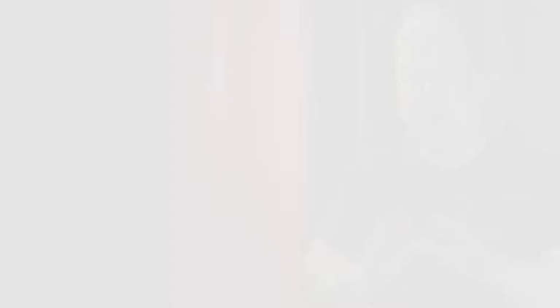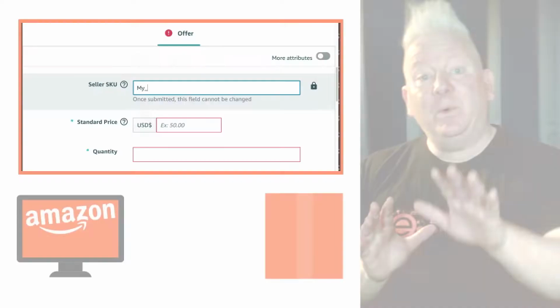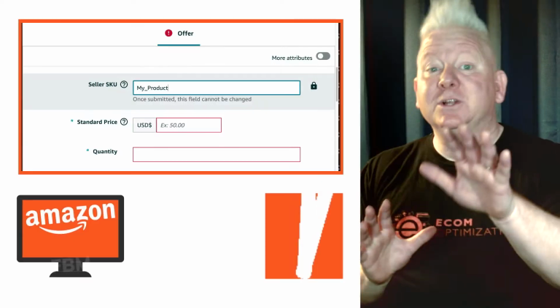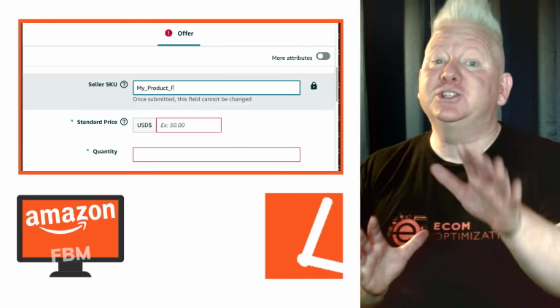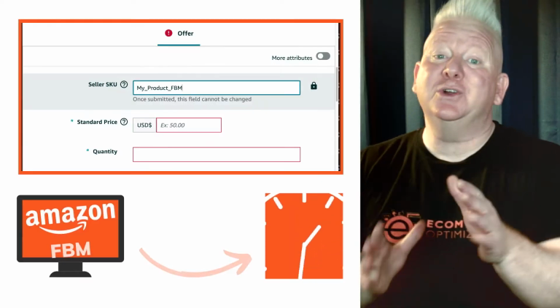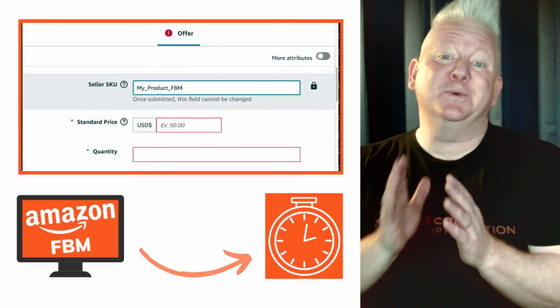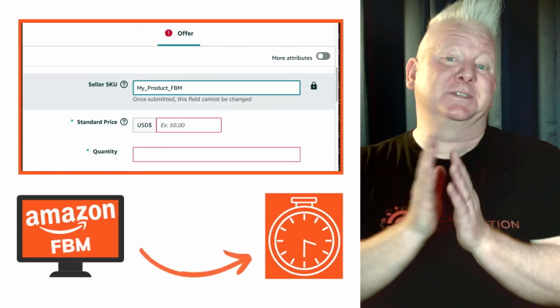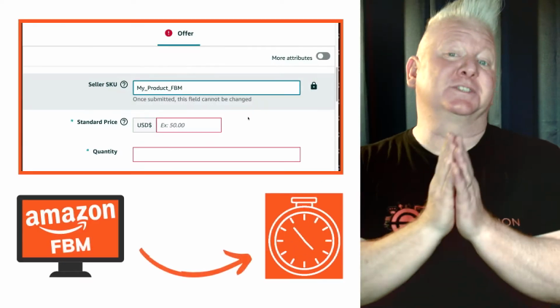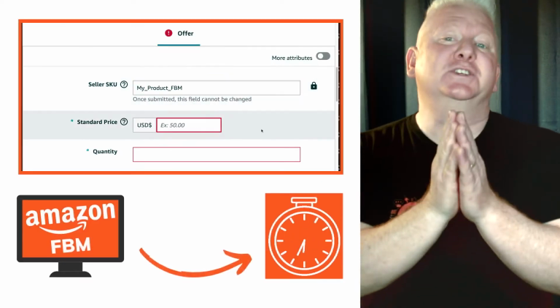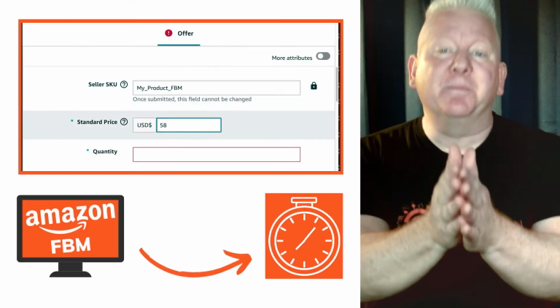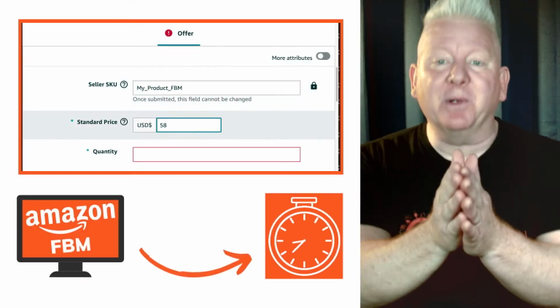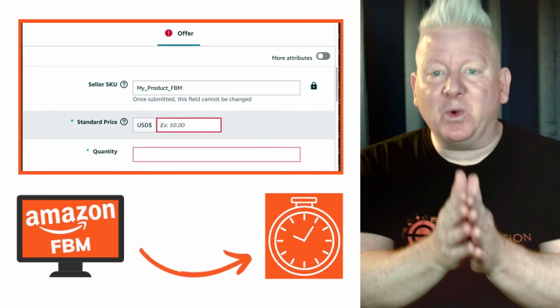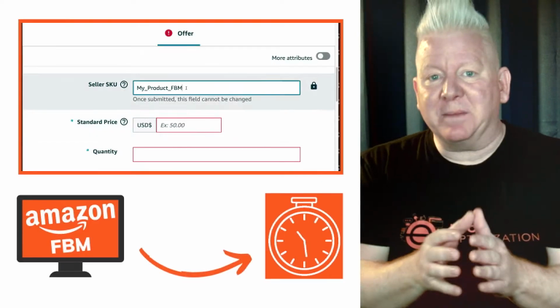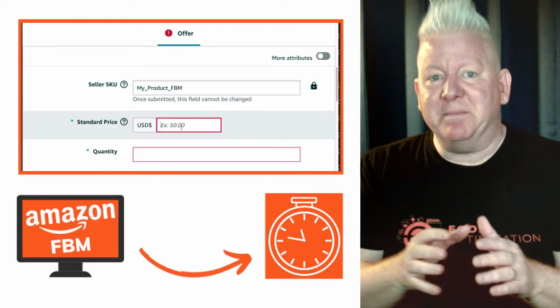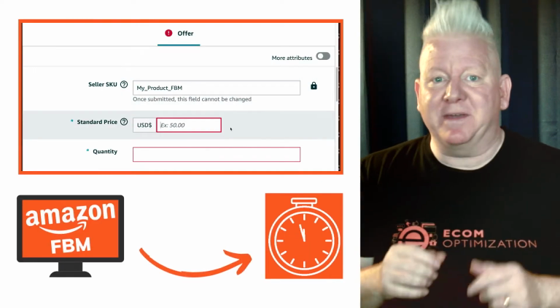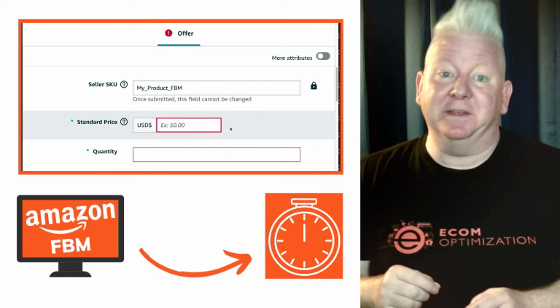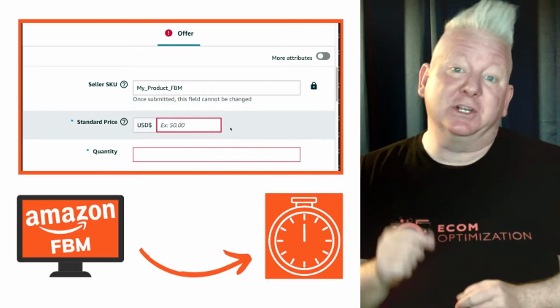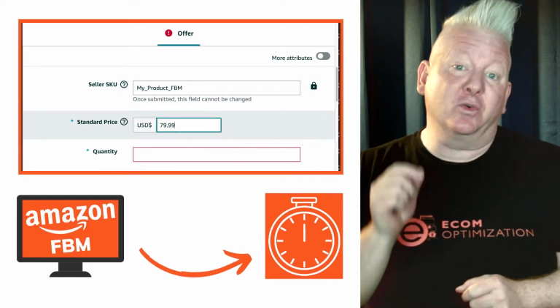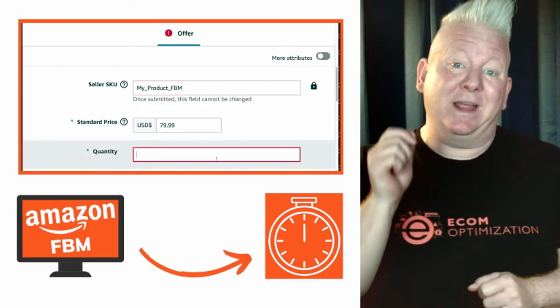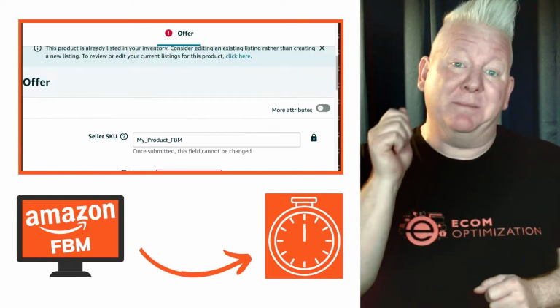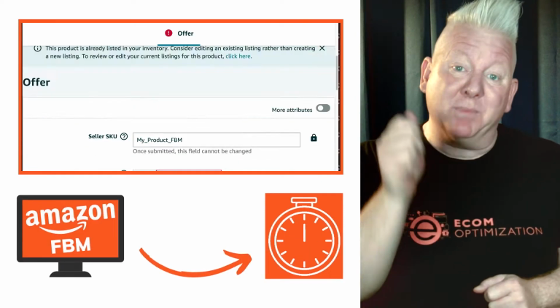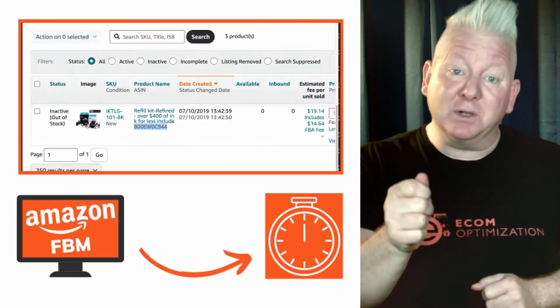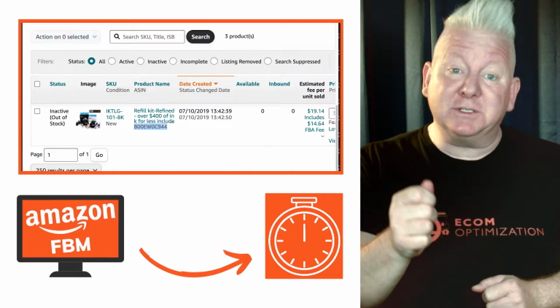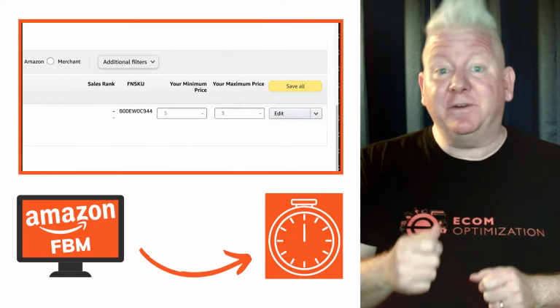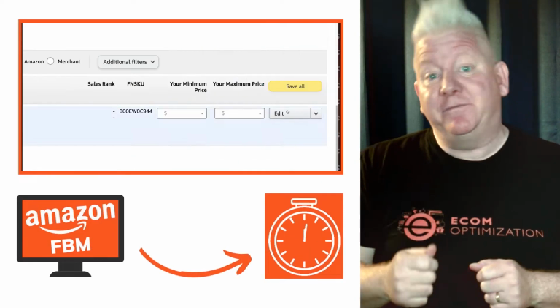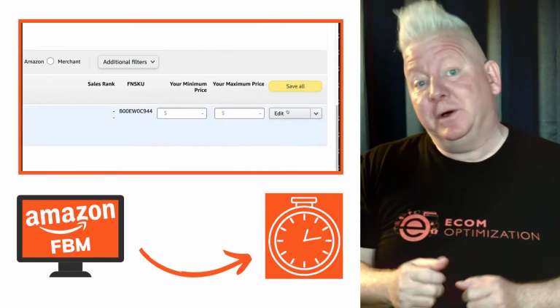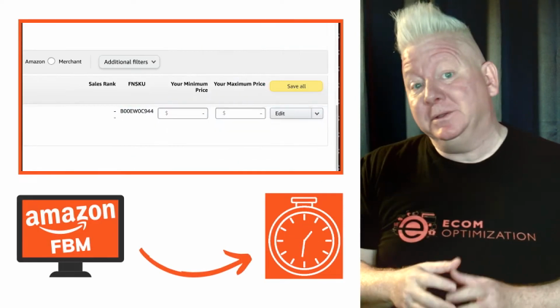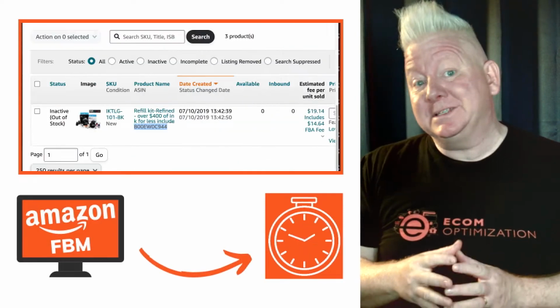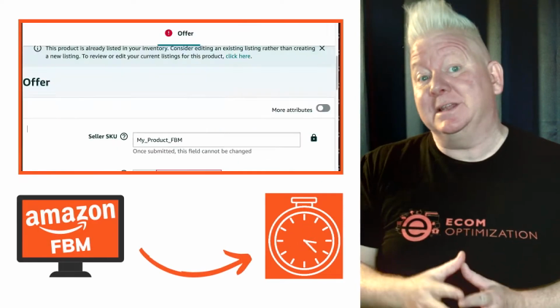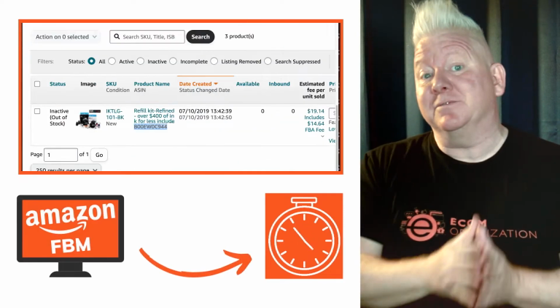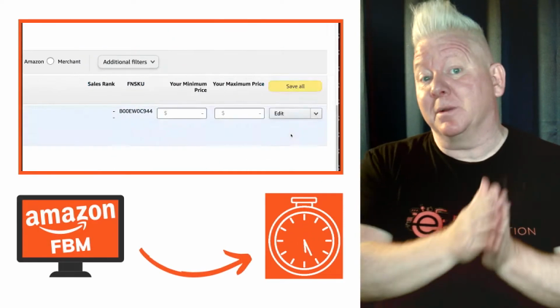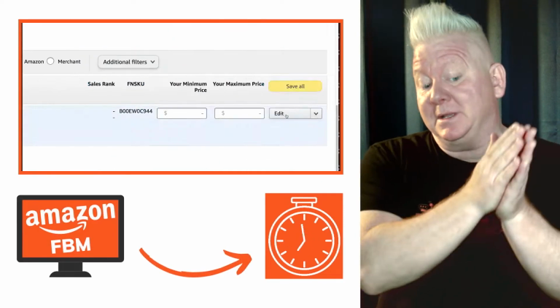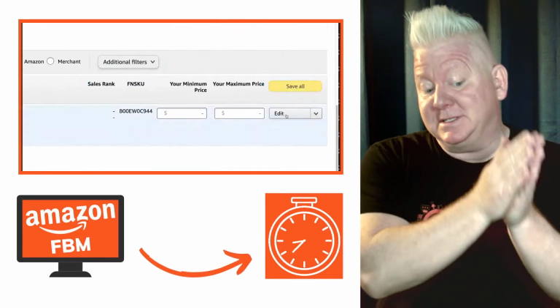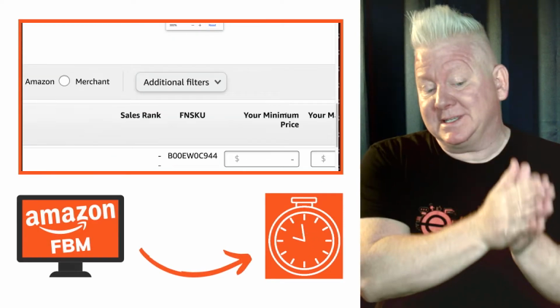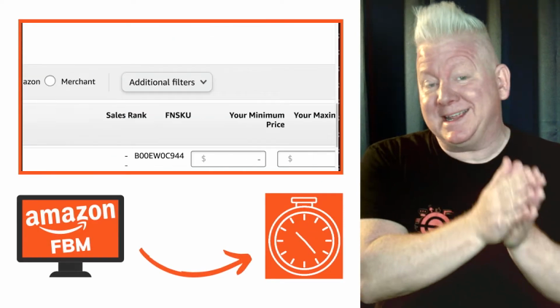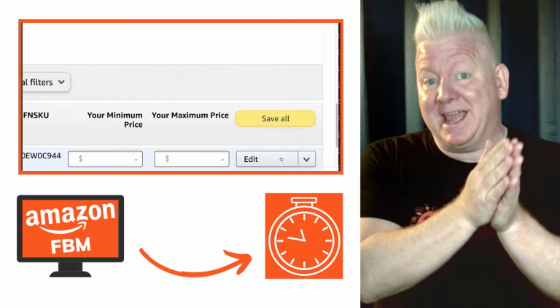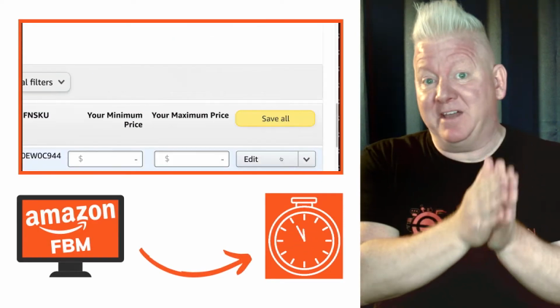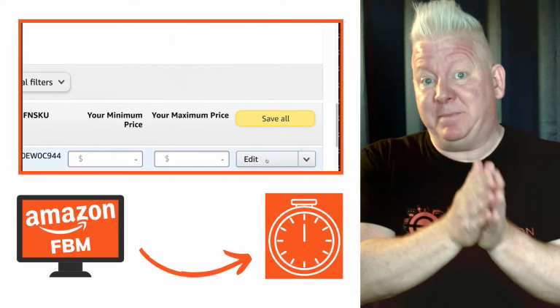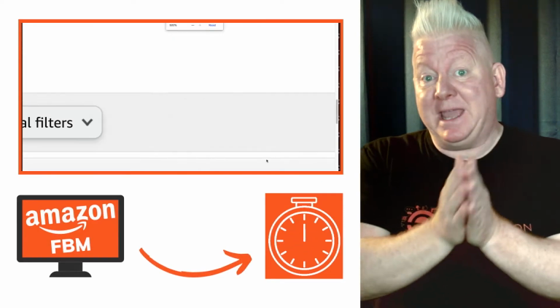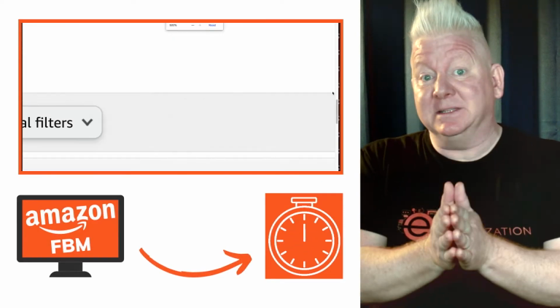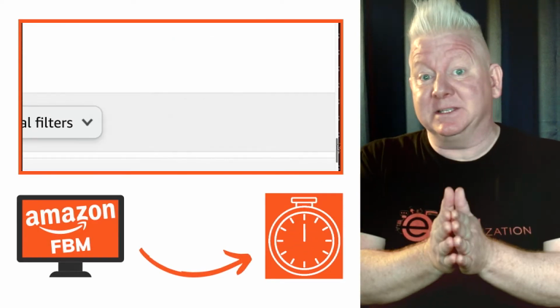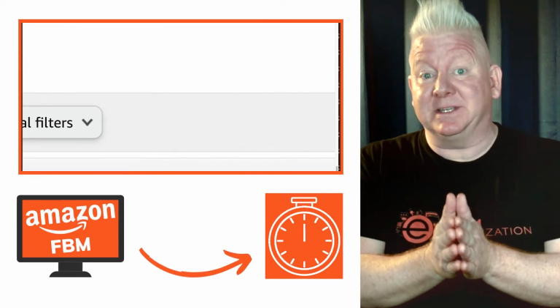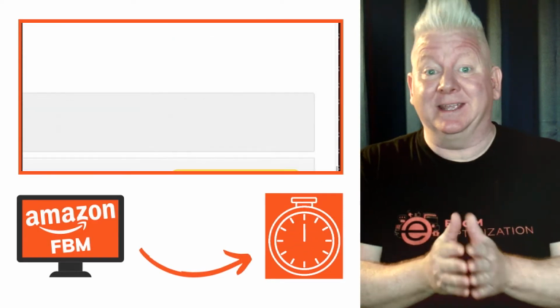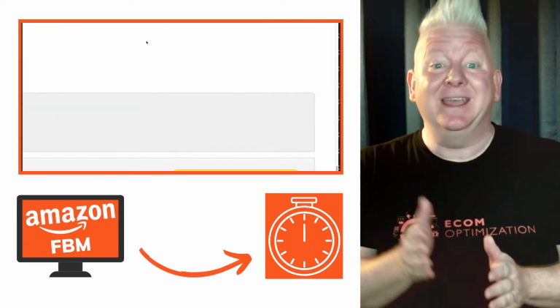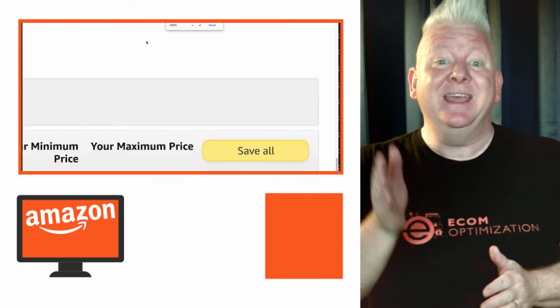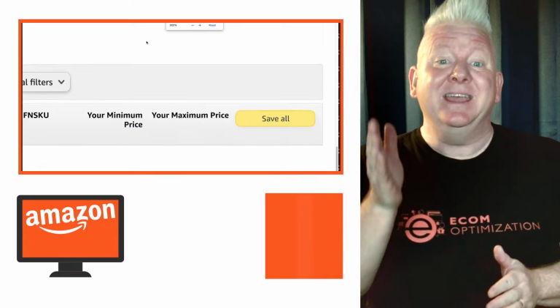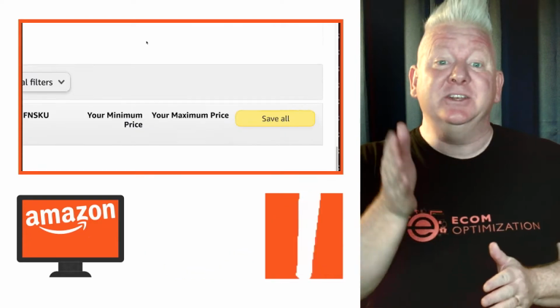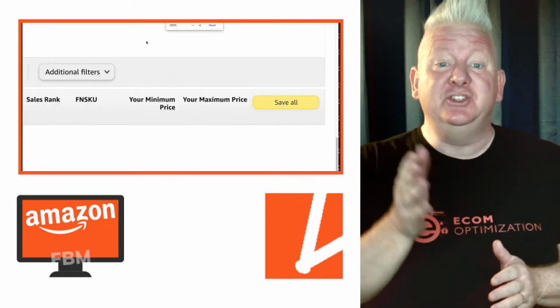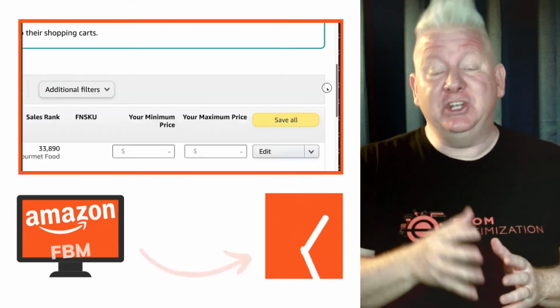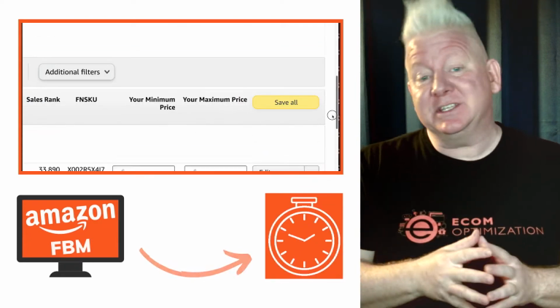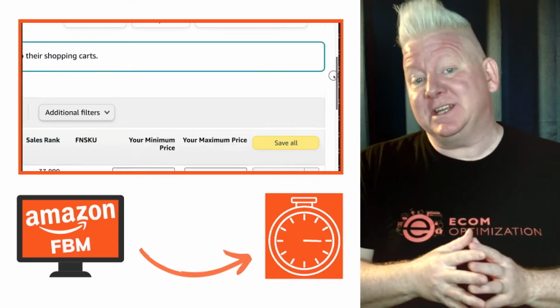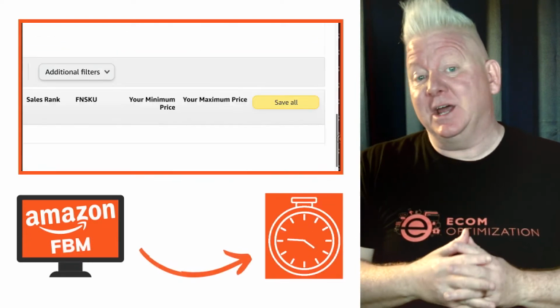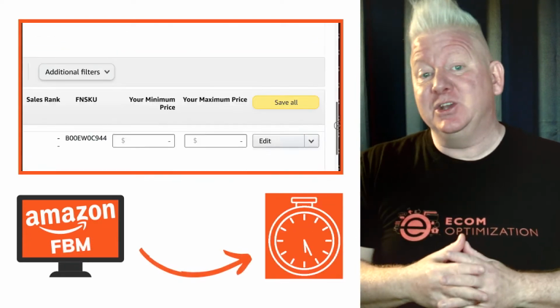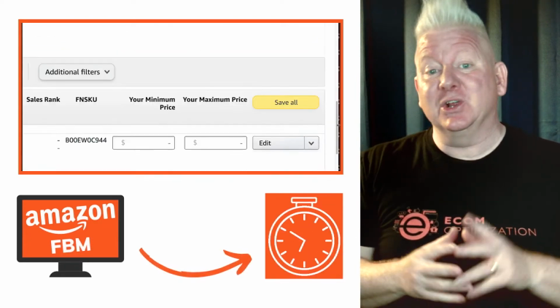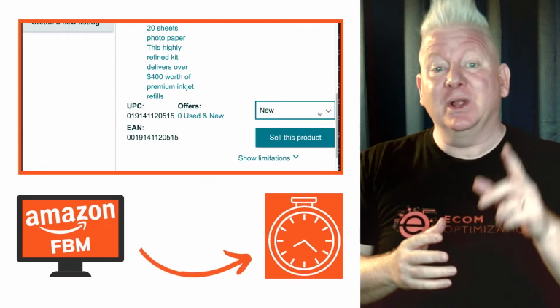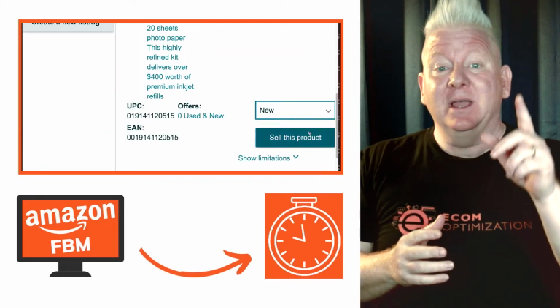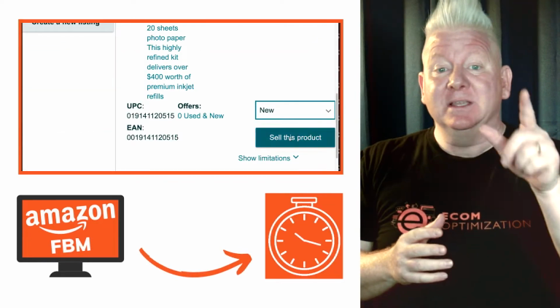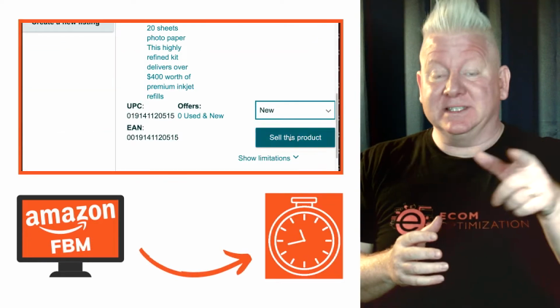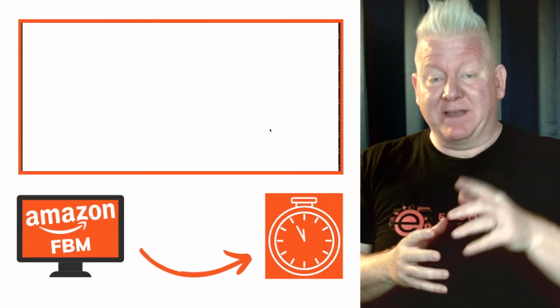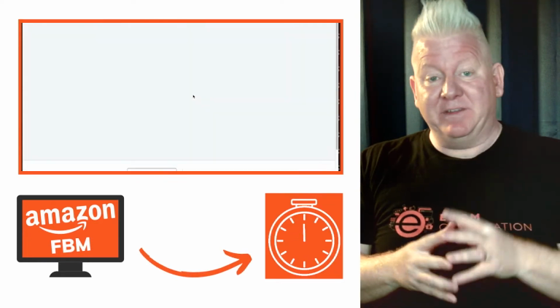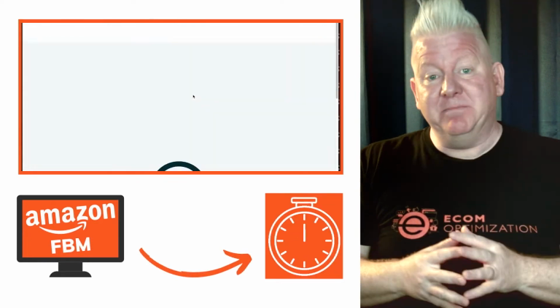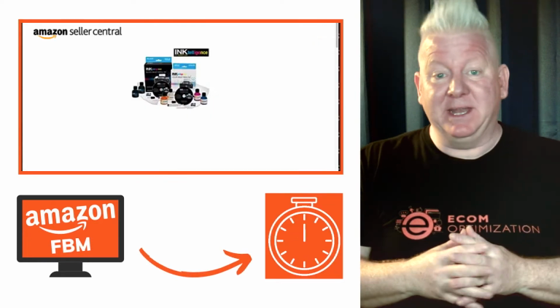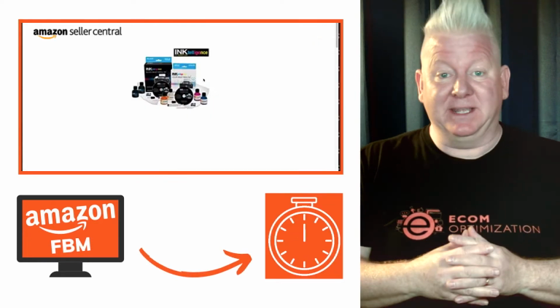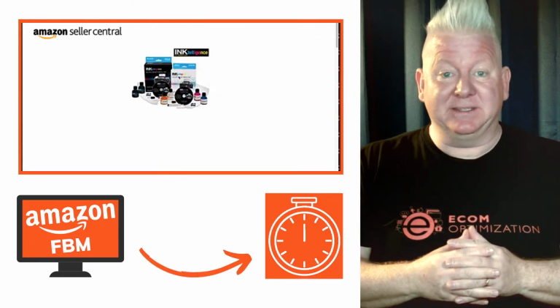I want to show you a super quick method to create a merchant fulfilled listing from an existing FBA listing in just under seven minutes.